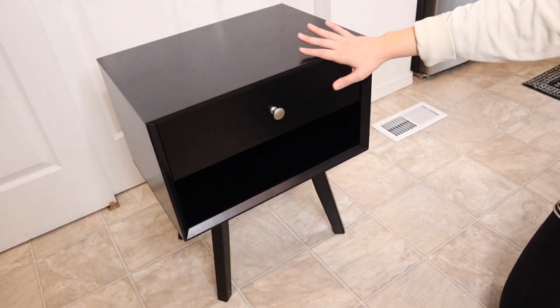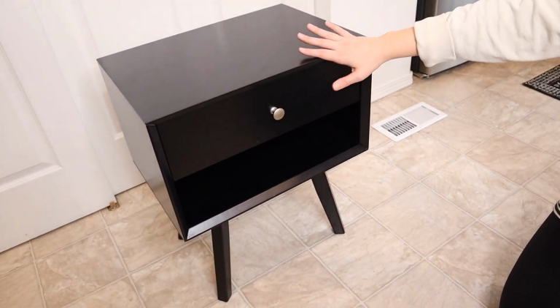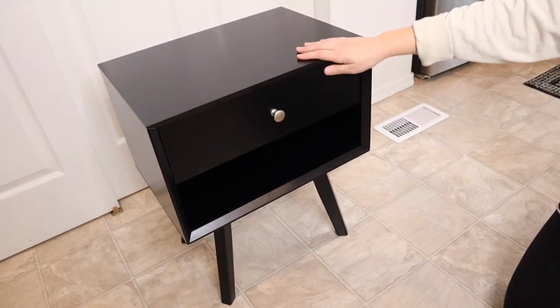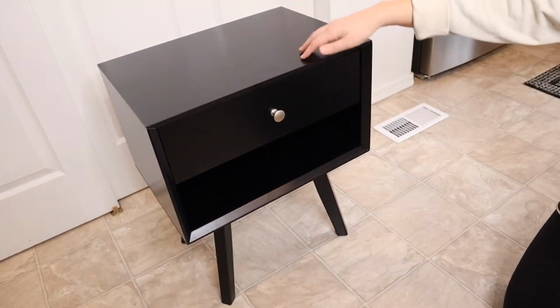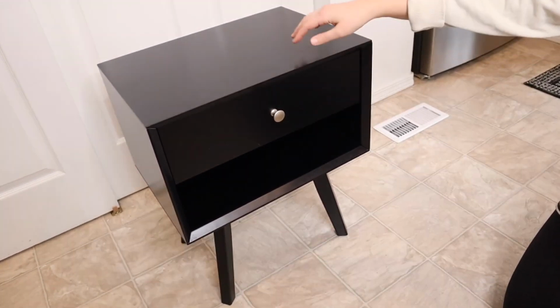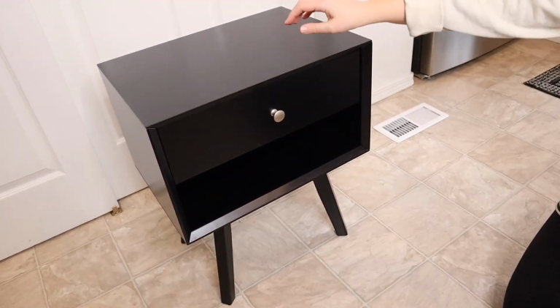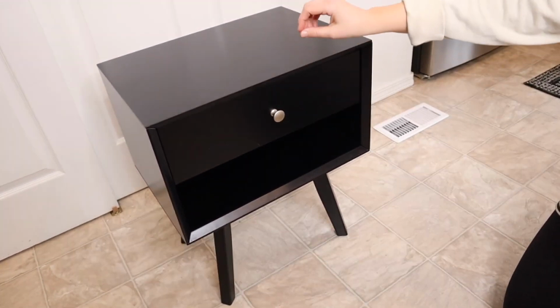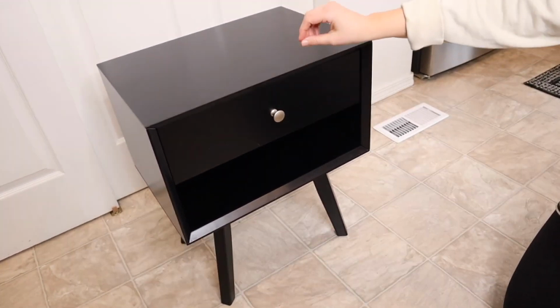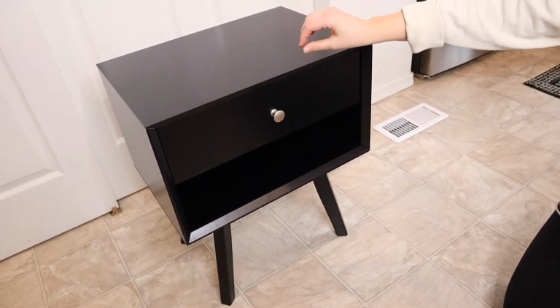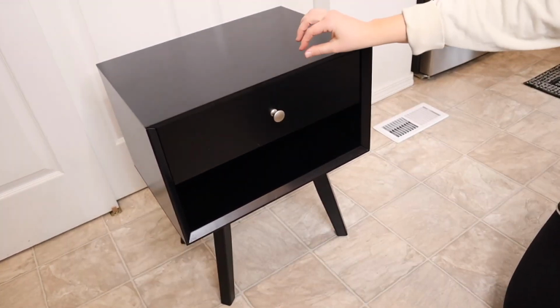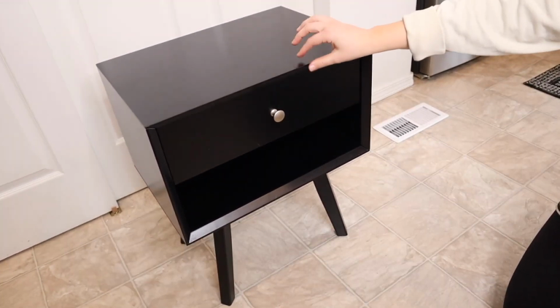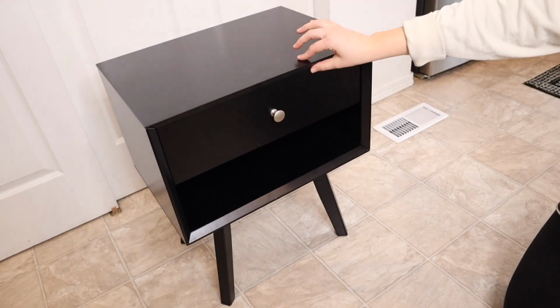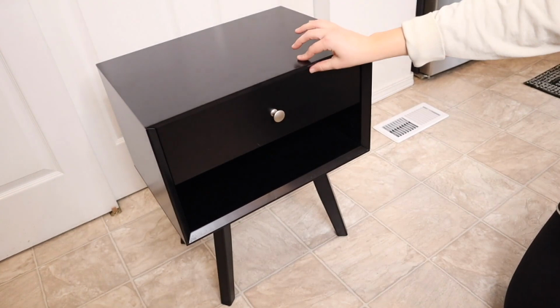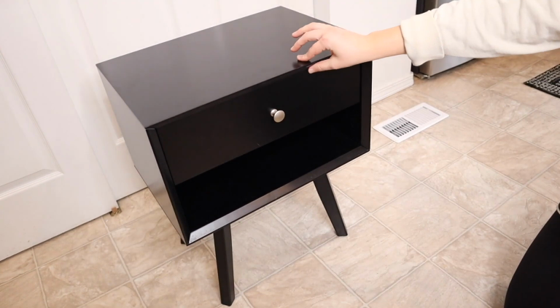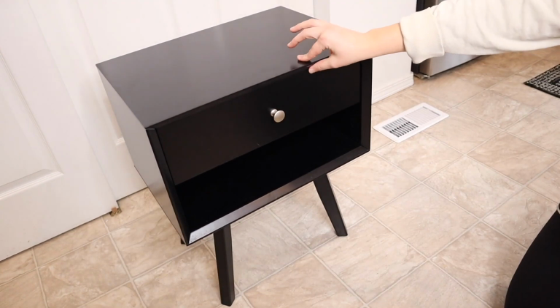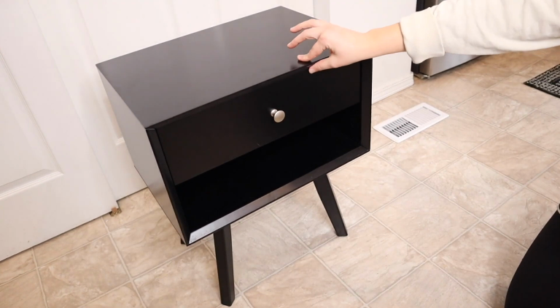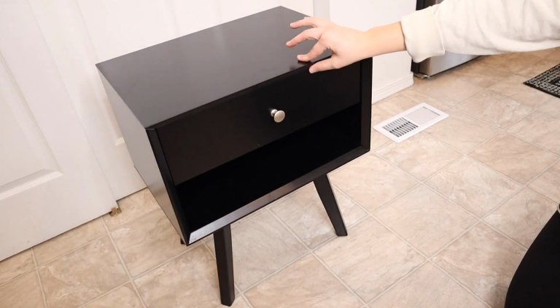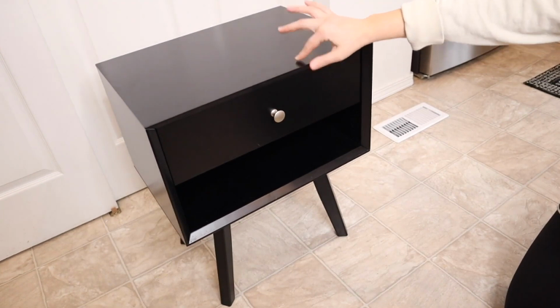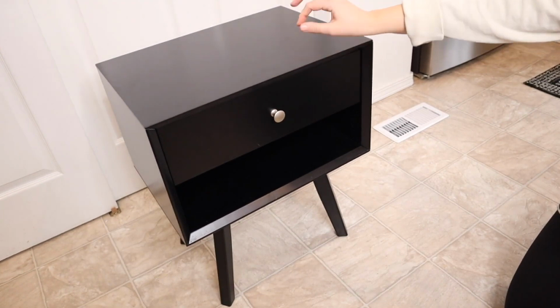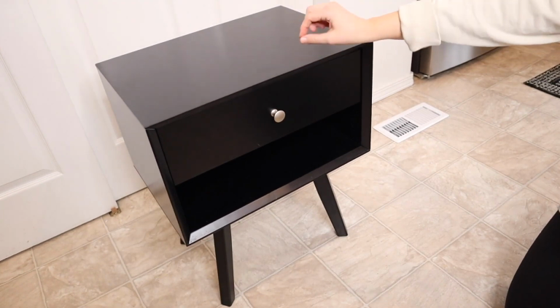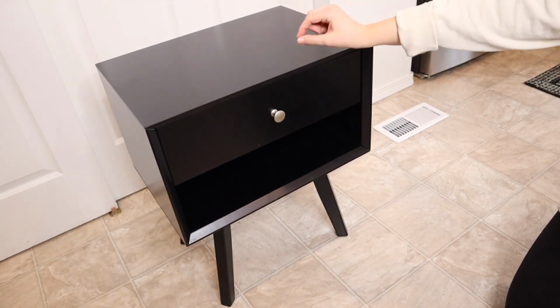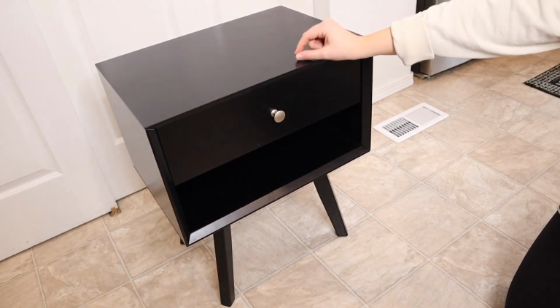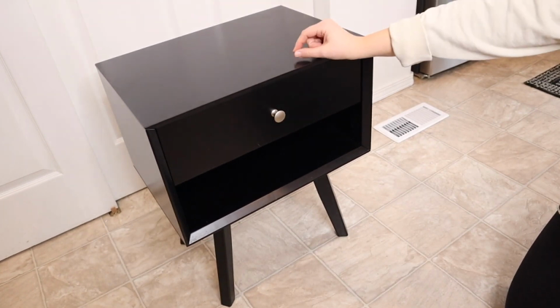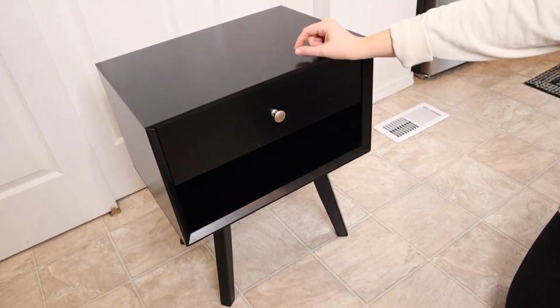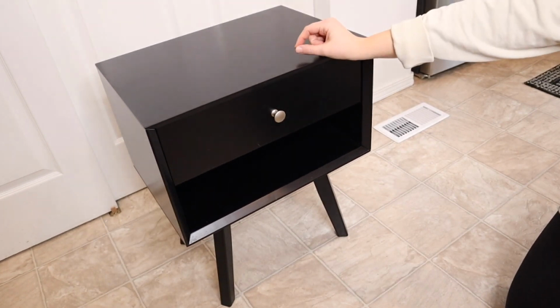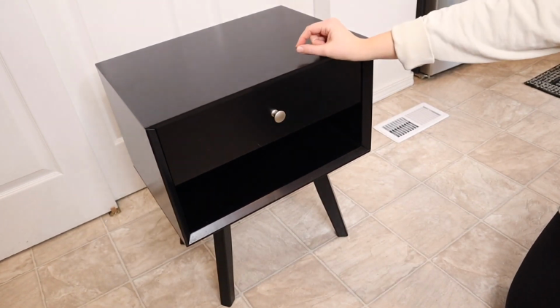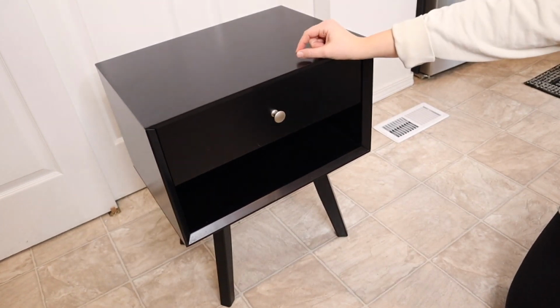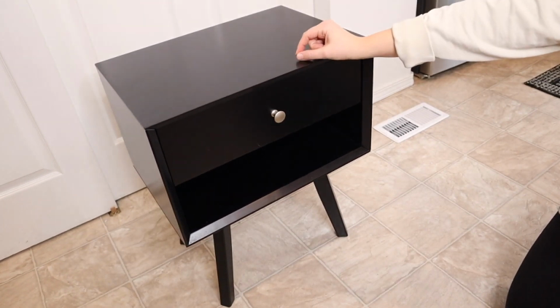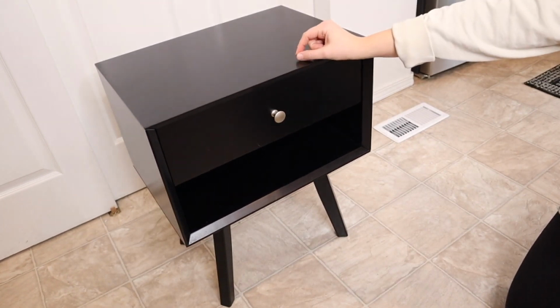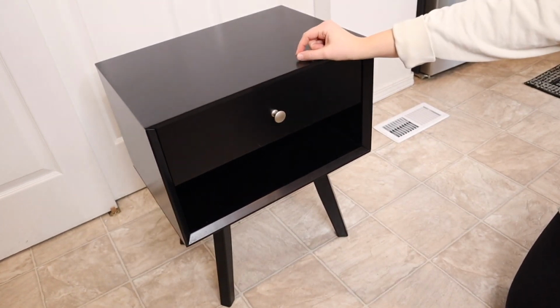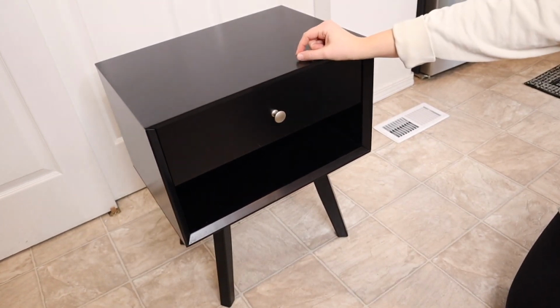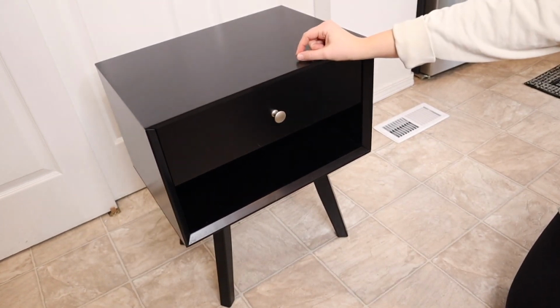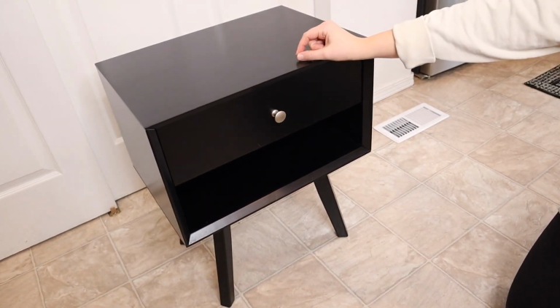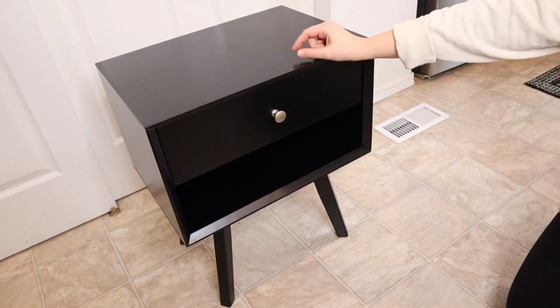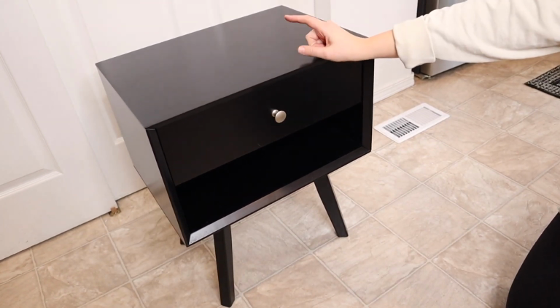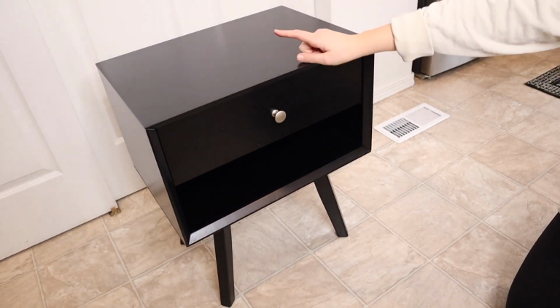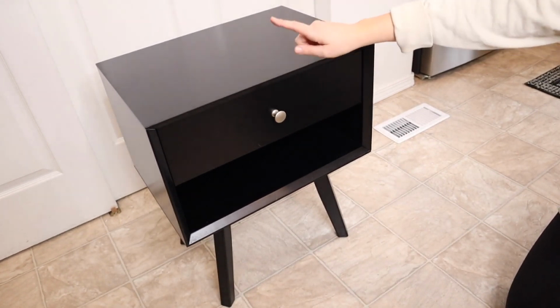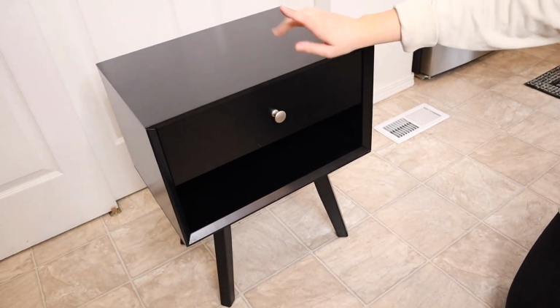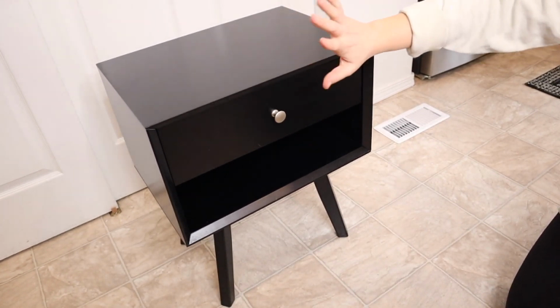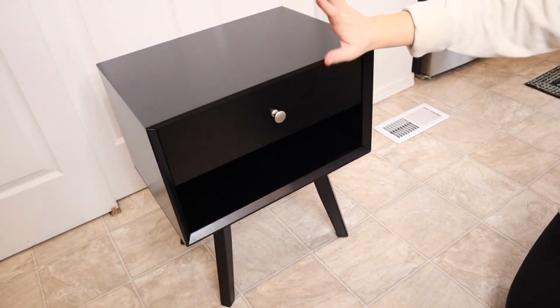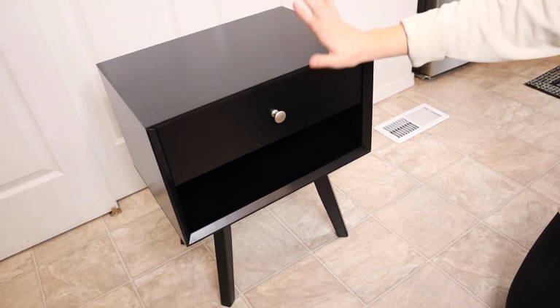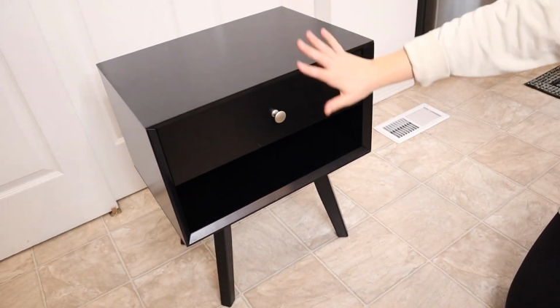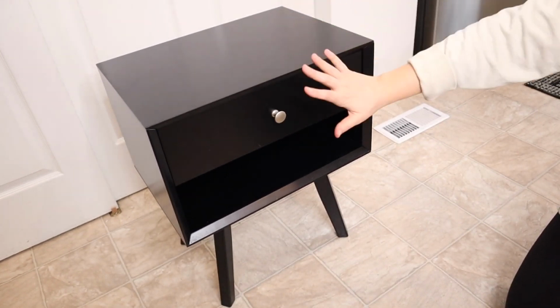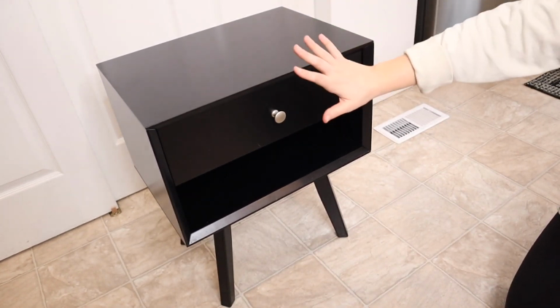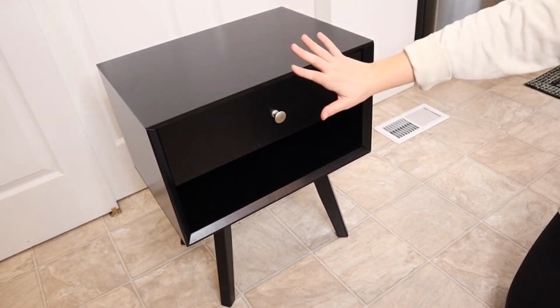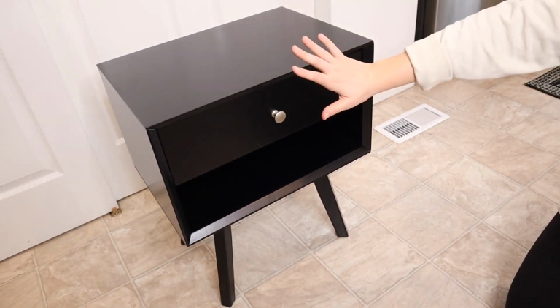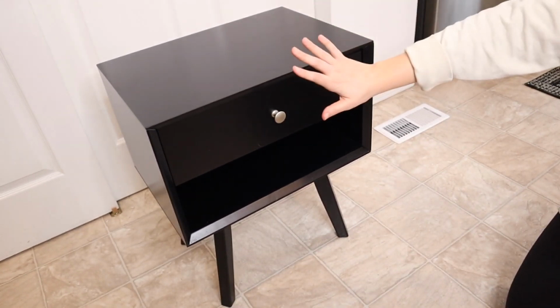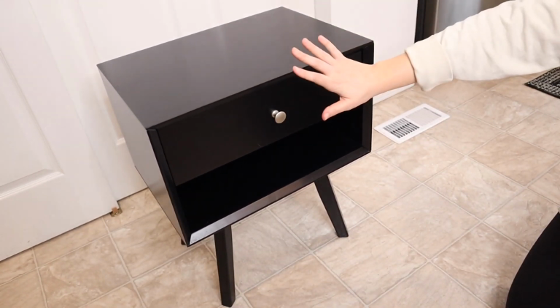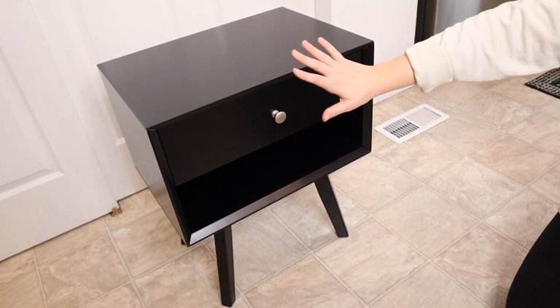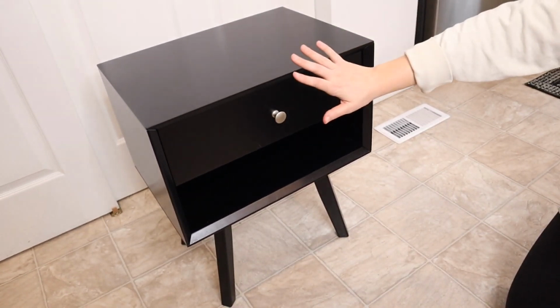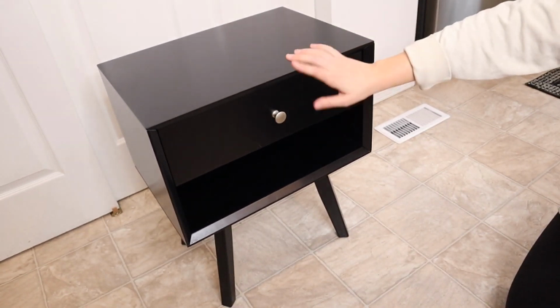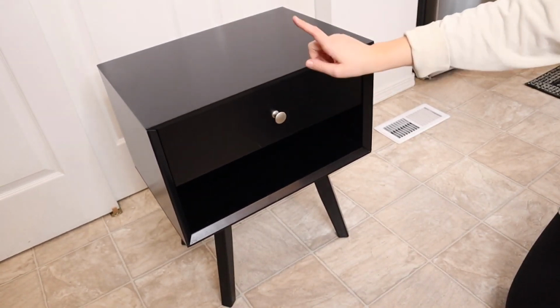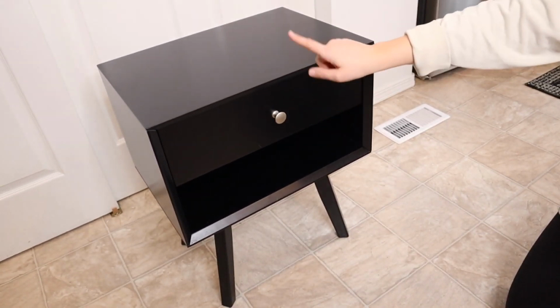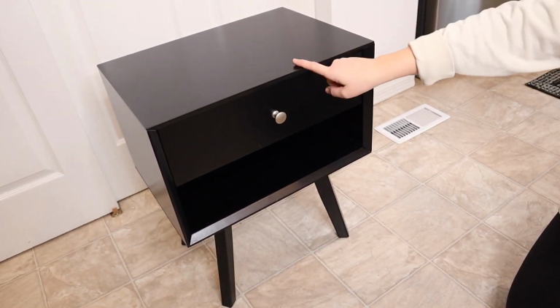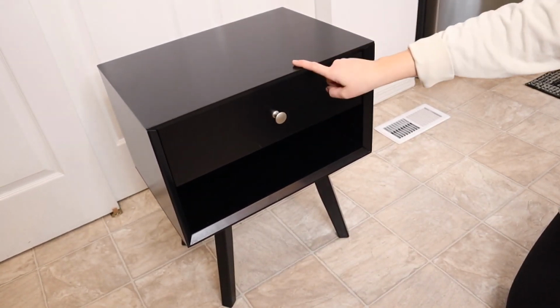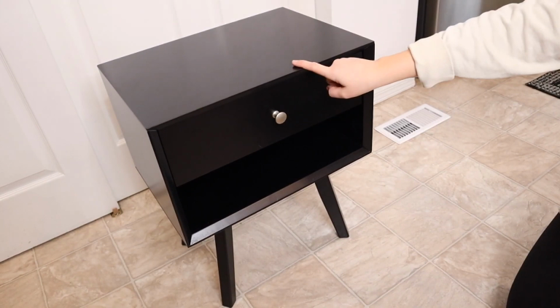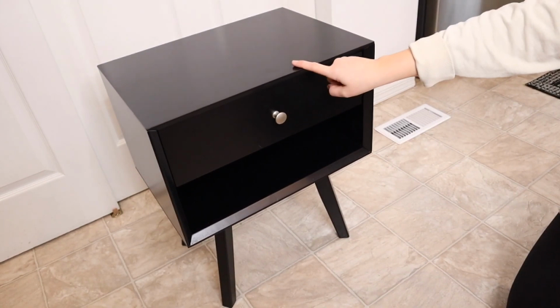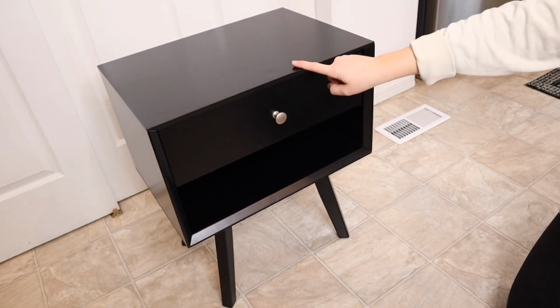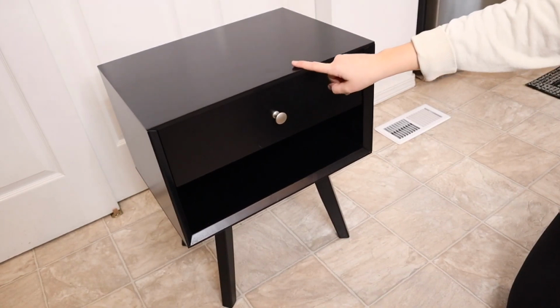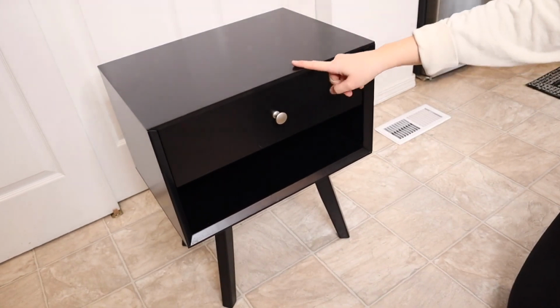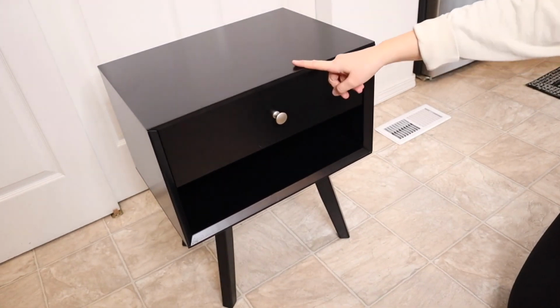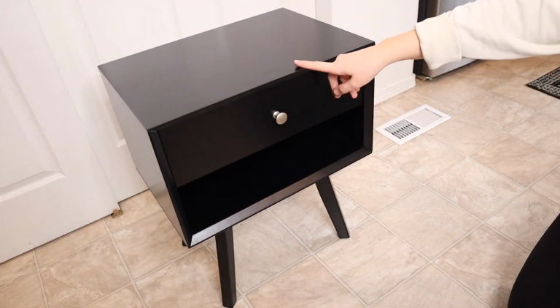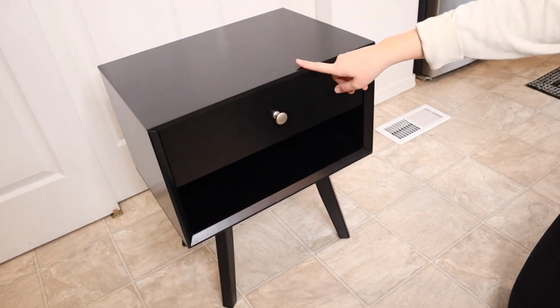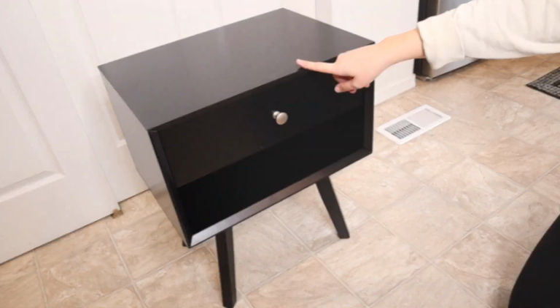This is made out of high quality medium fiber density board making this all sturdy and durable. I'm going to go ahead and show you how I'm going to use this.